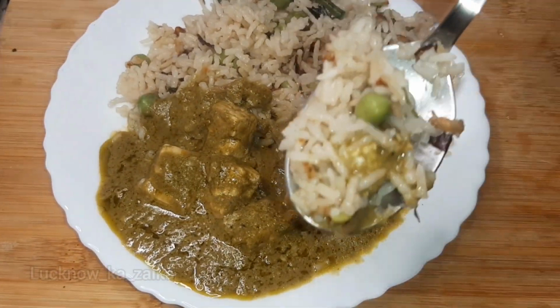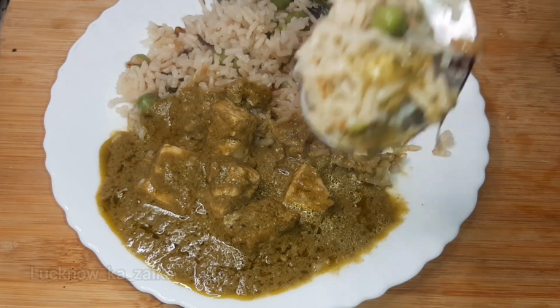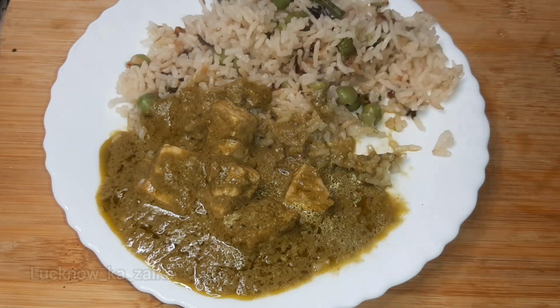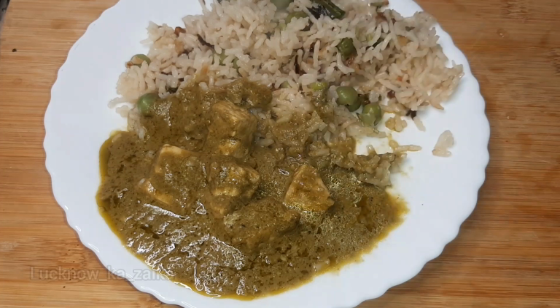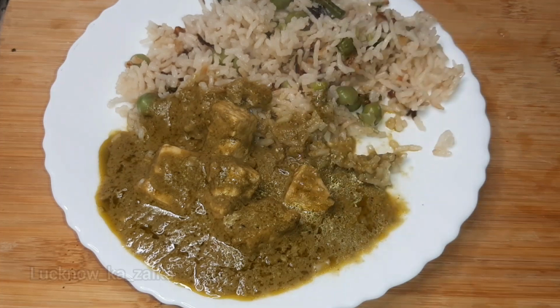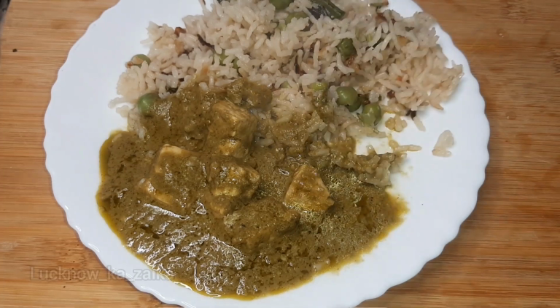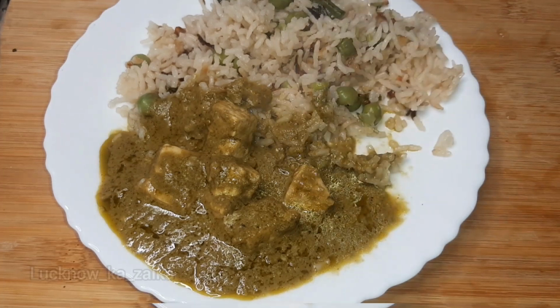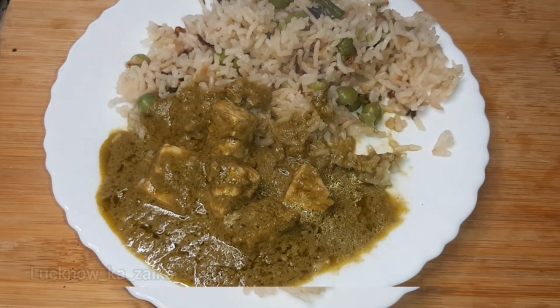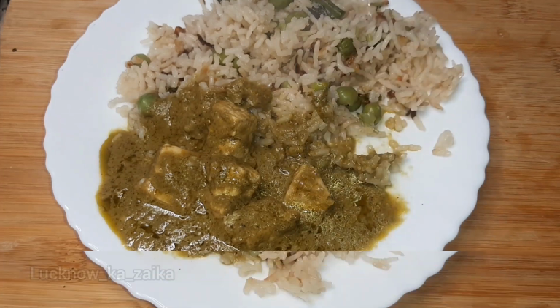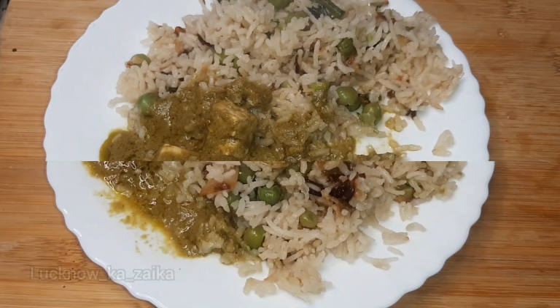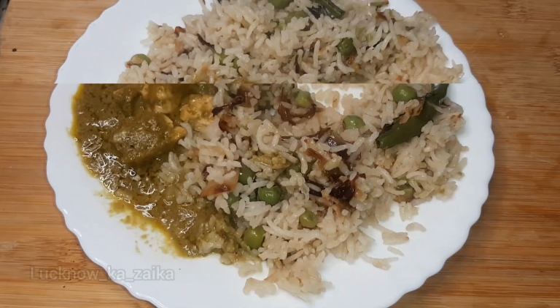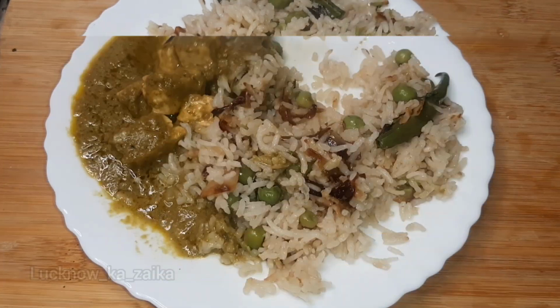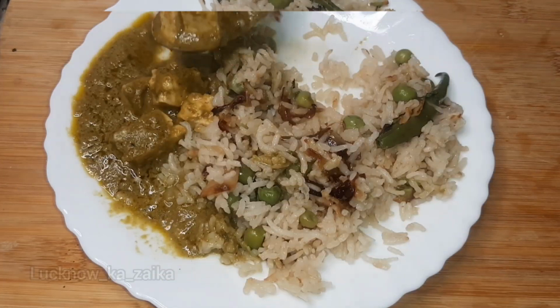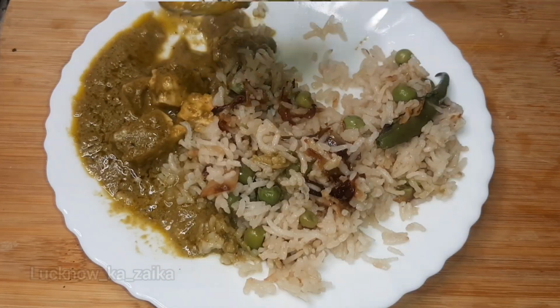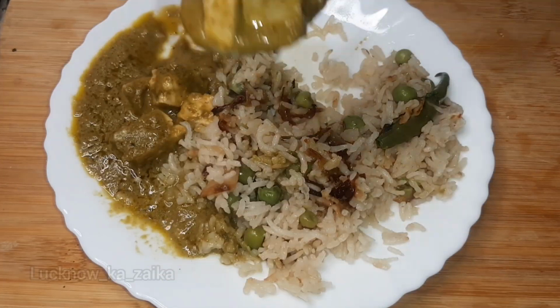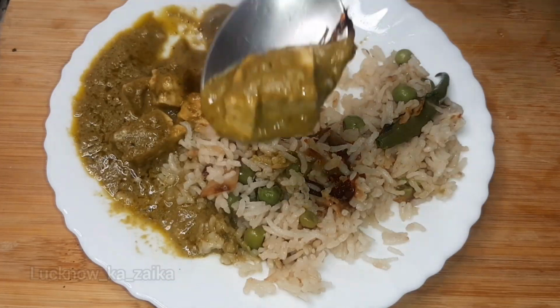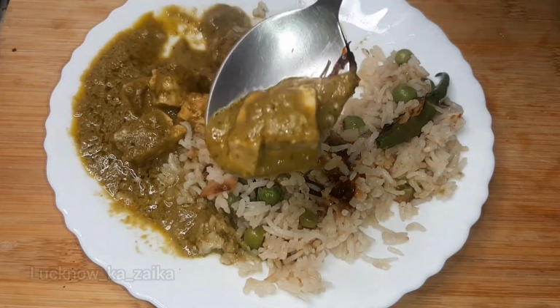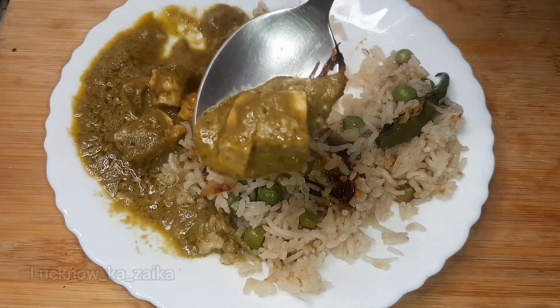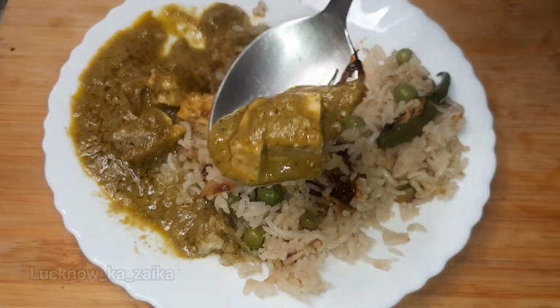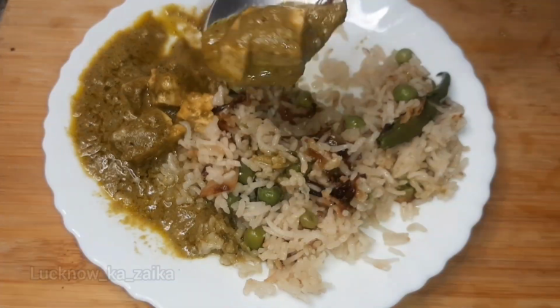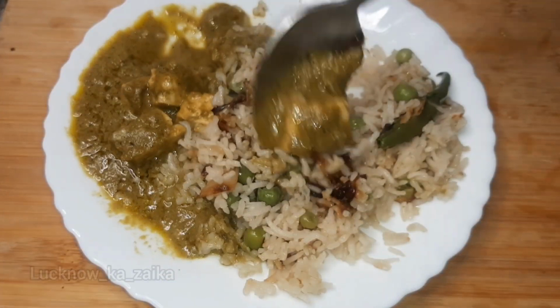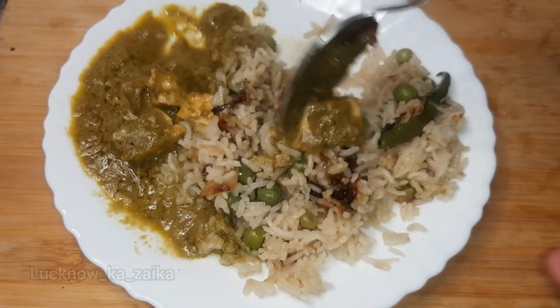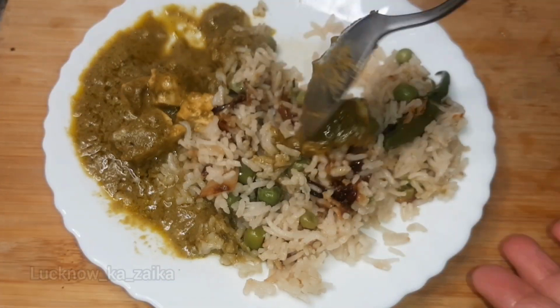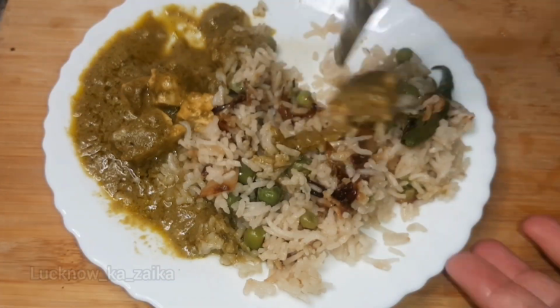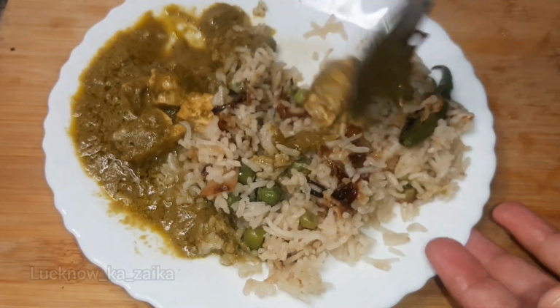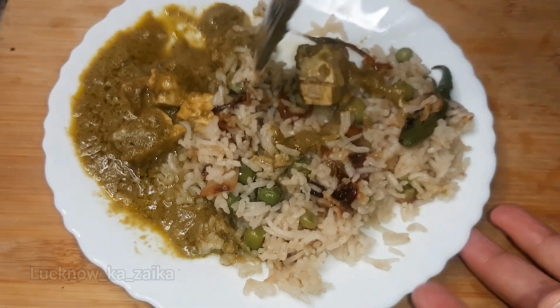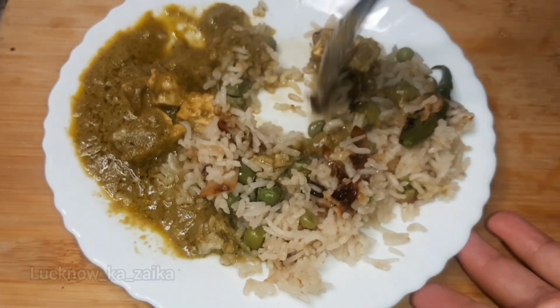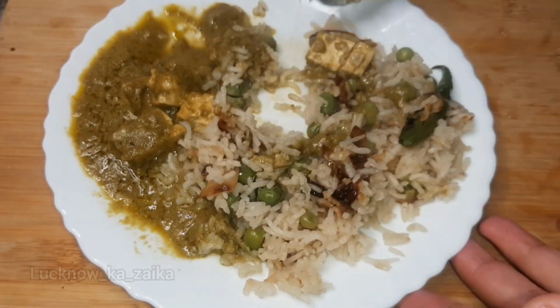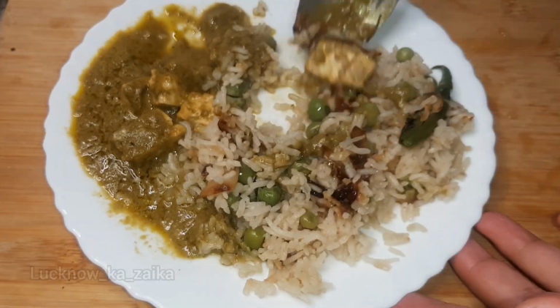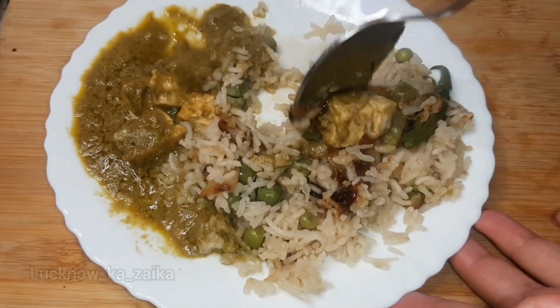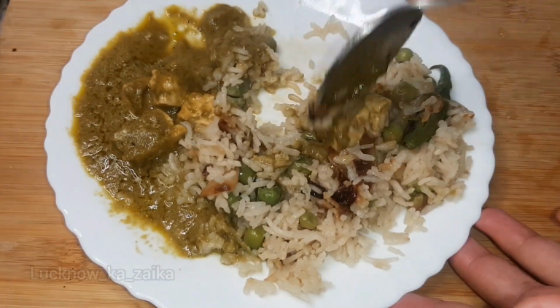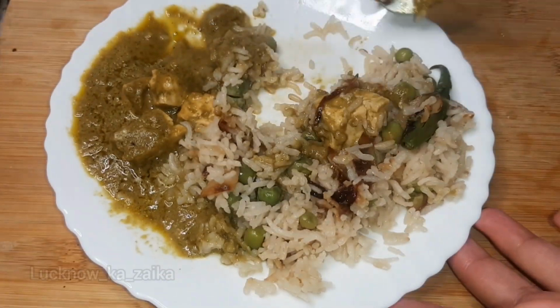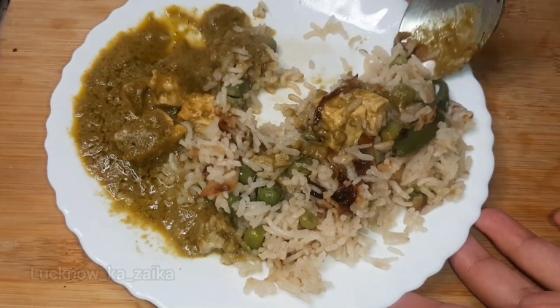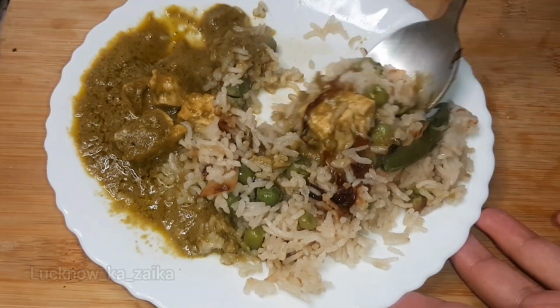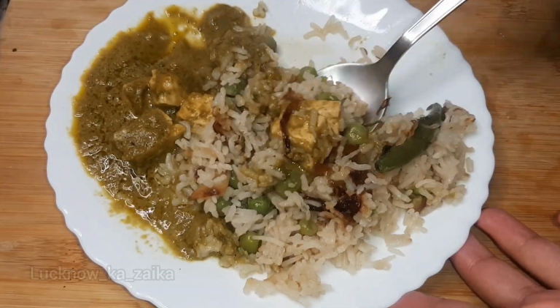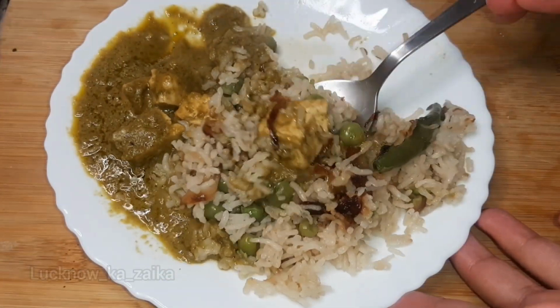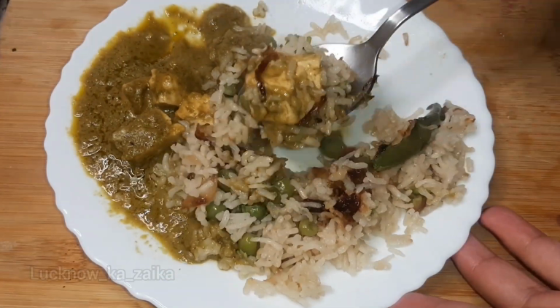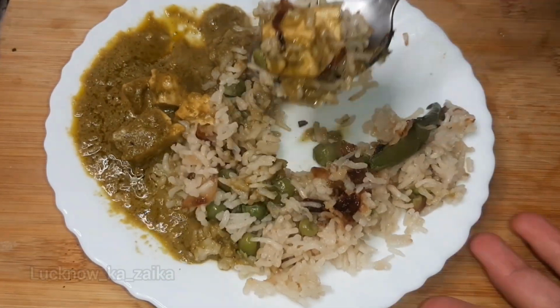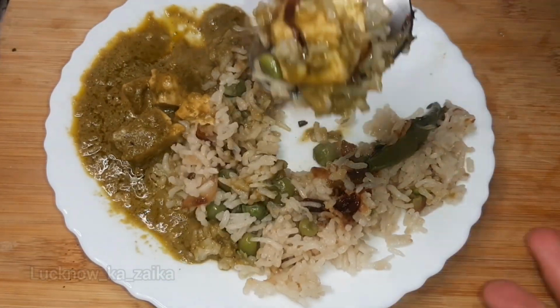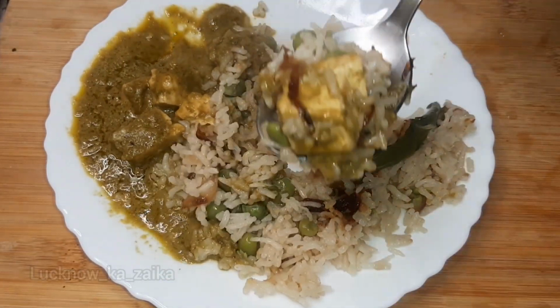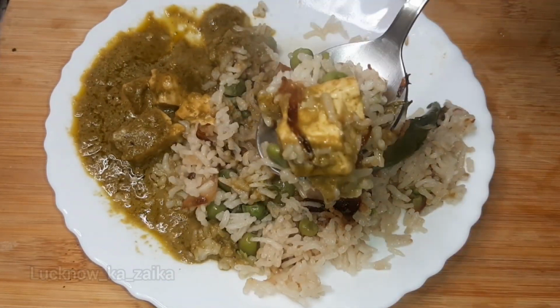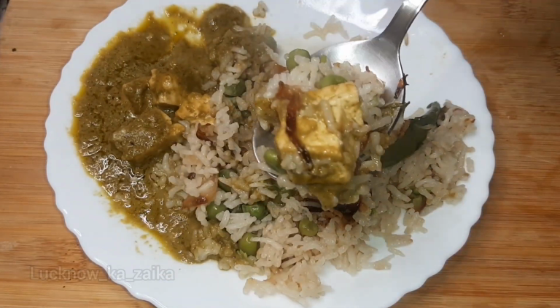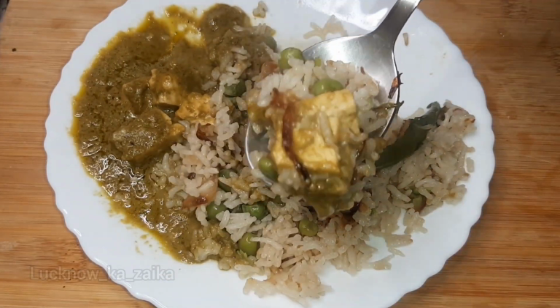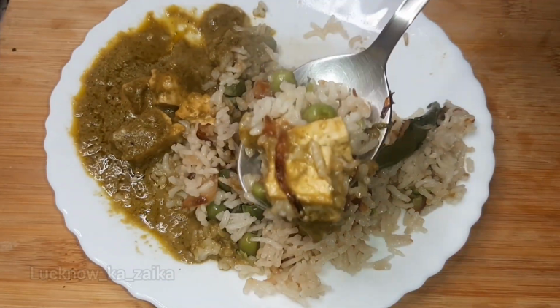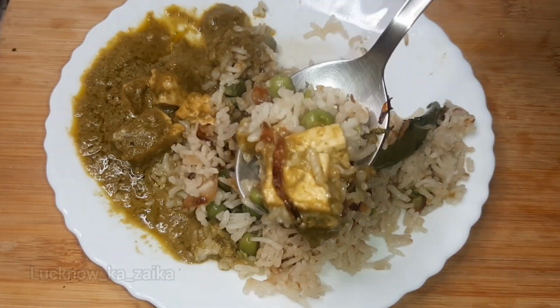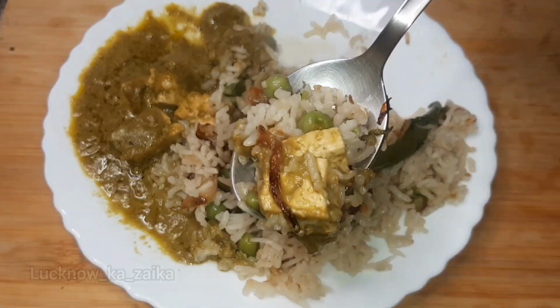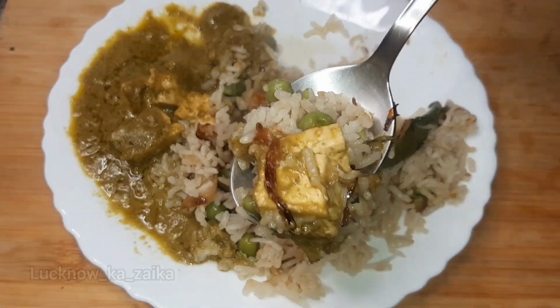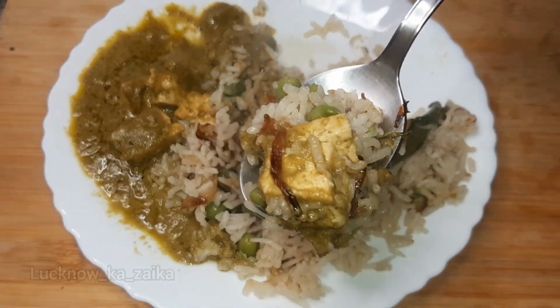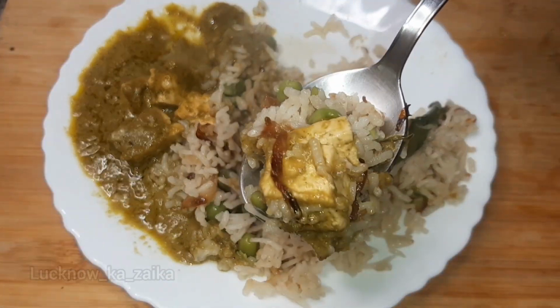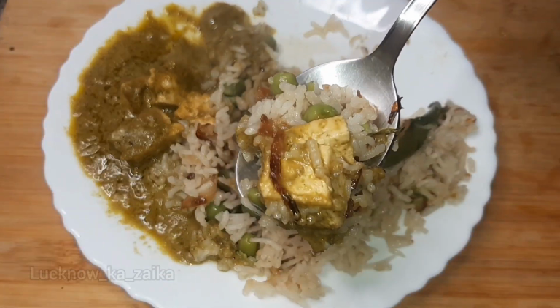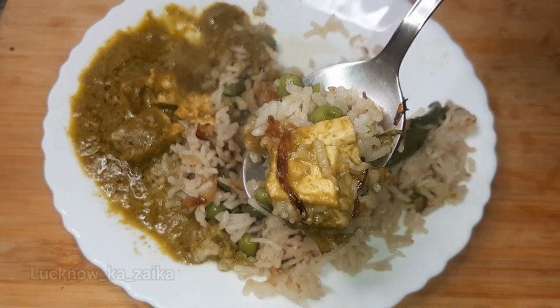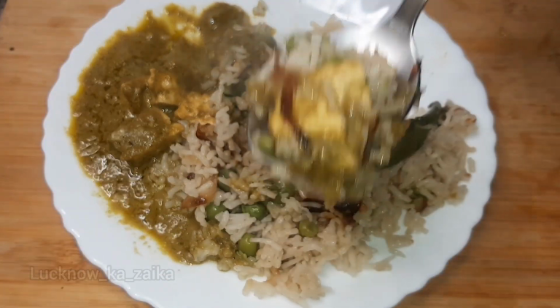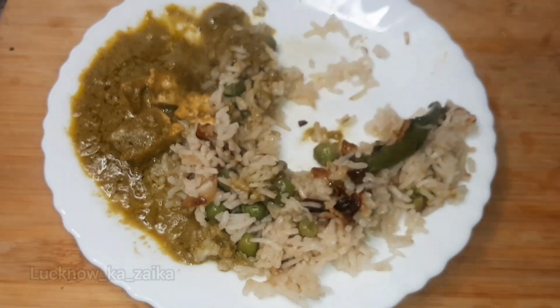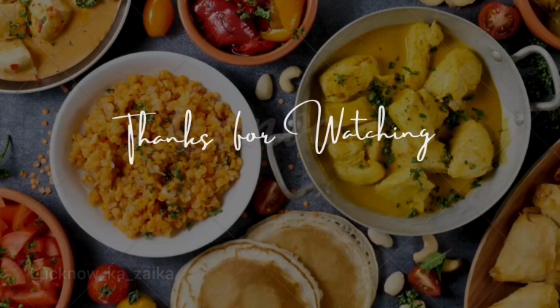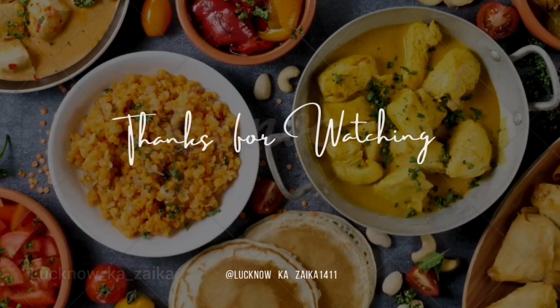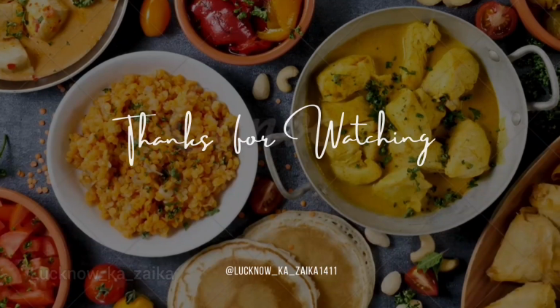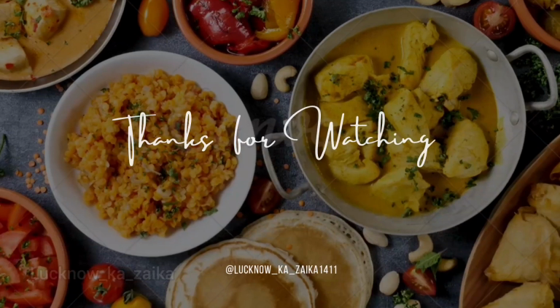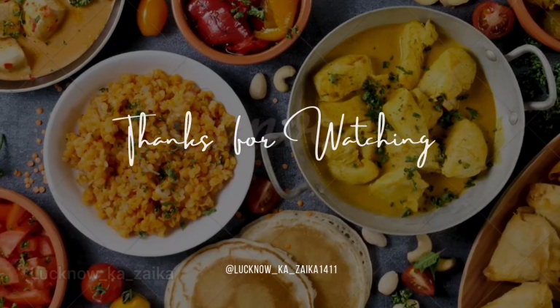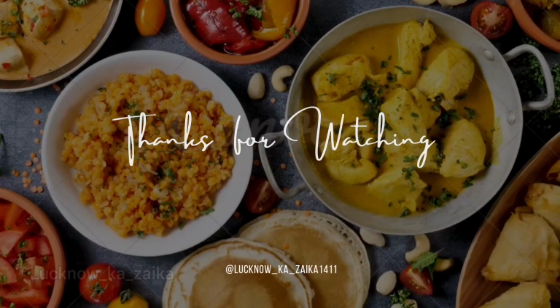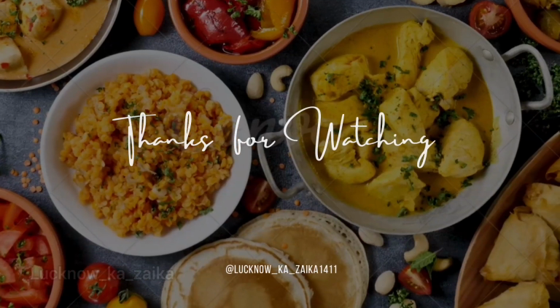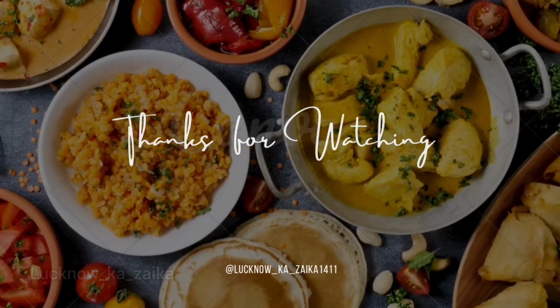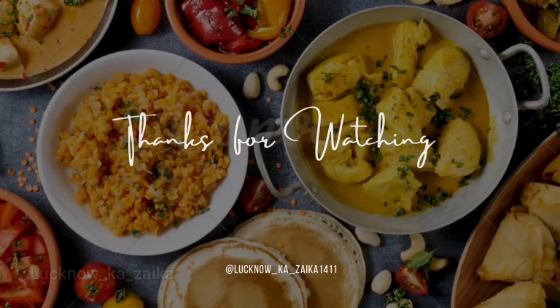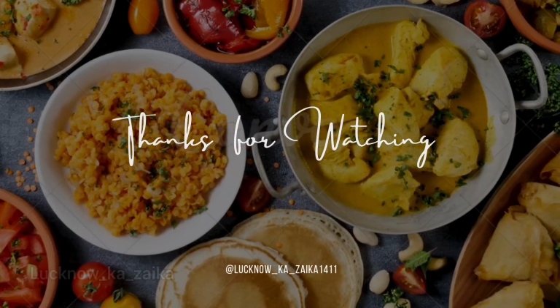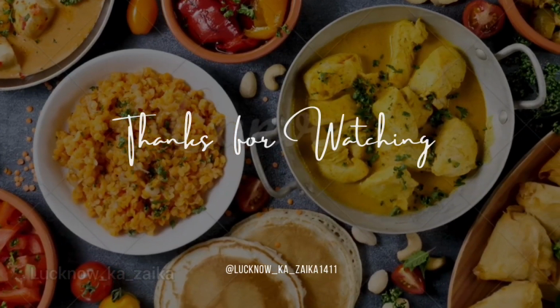Please don't forget to like and pray for me. I will be back with your next recipe. Thank you for watching my video!